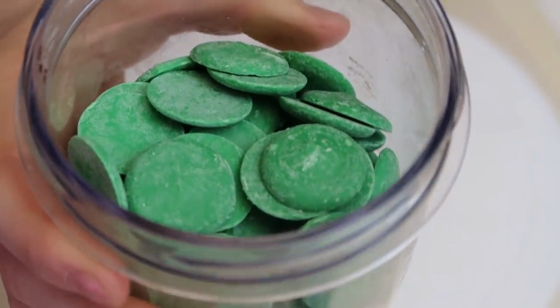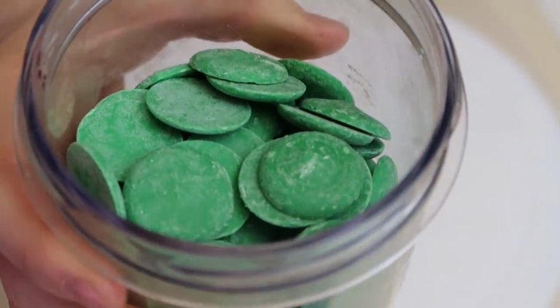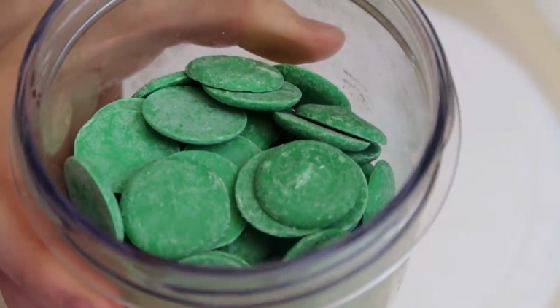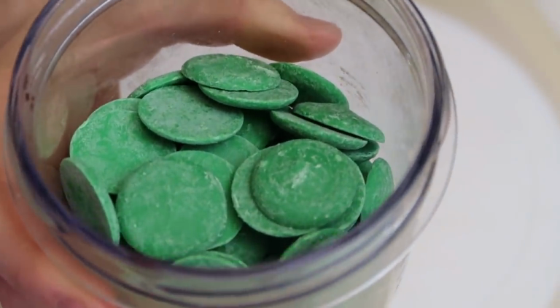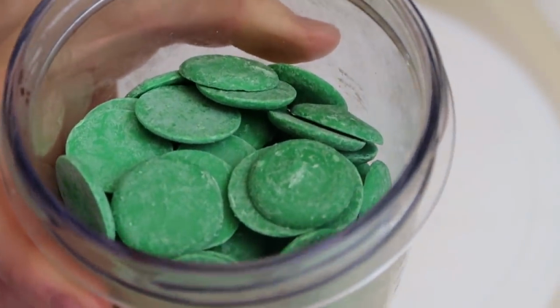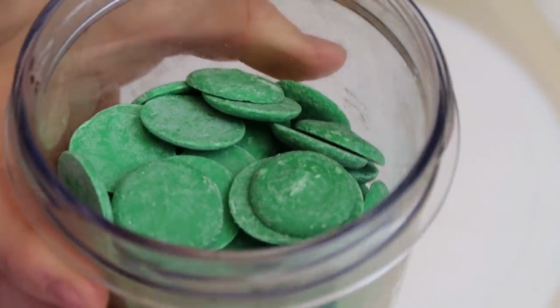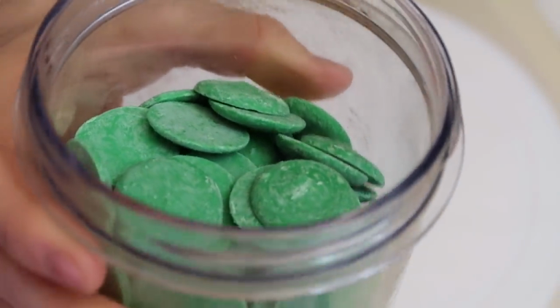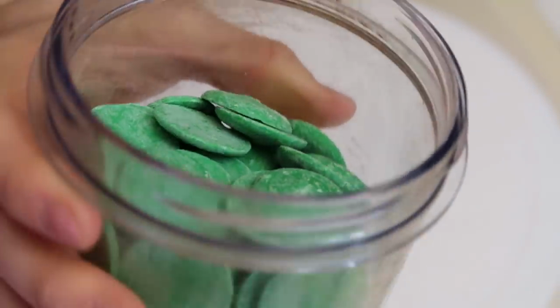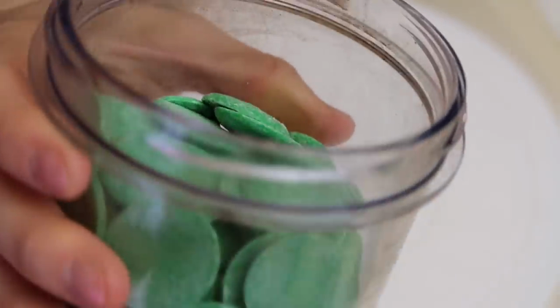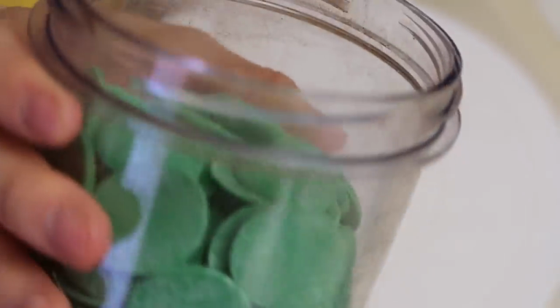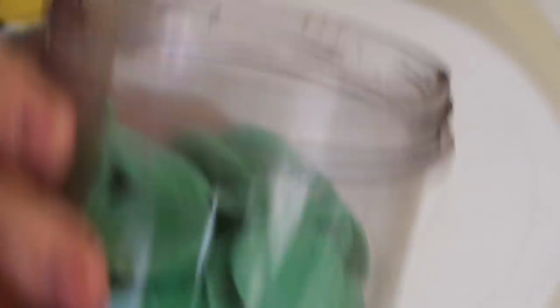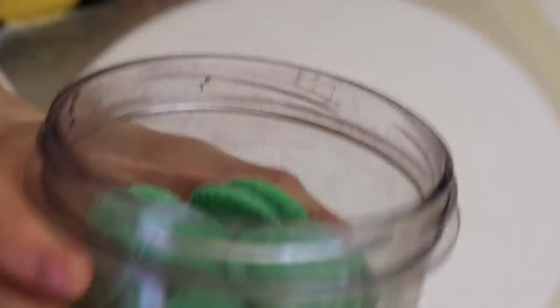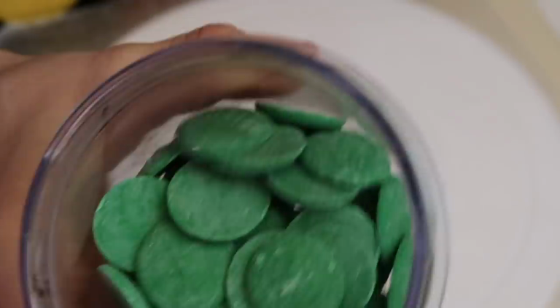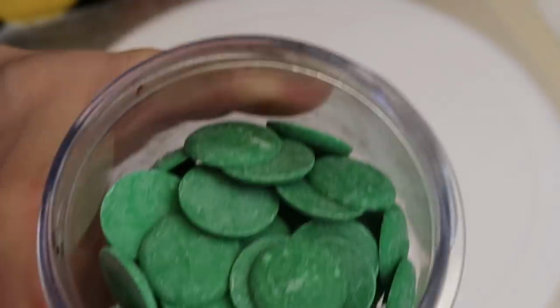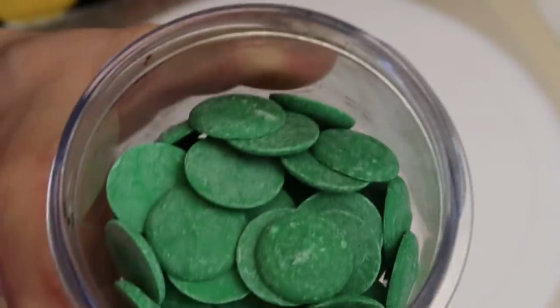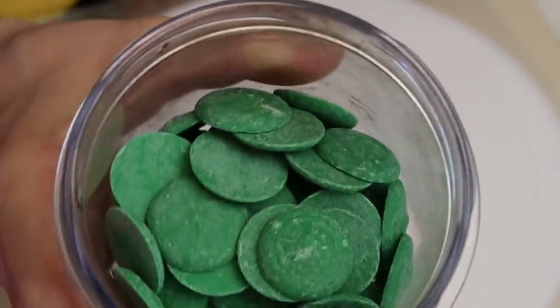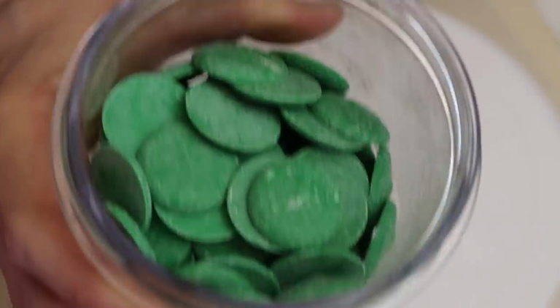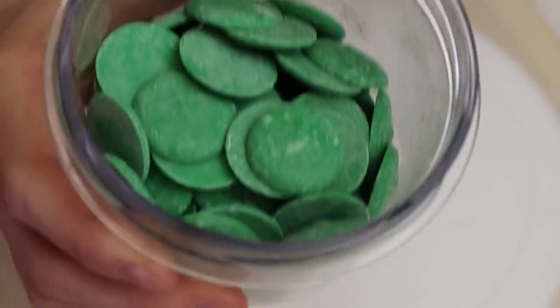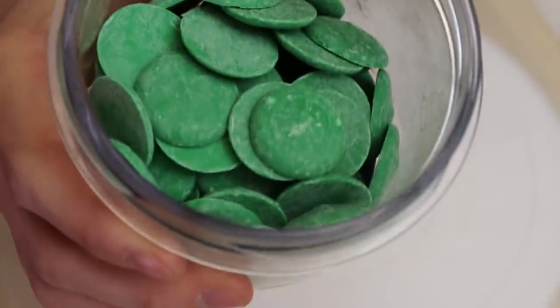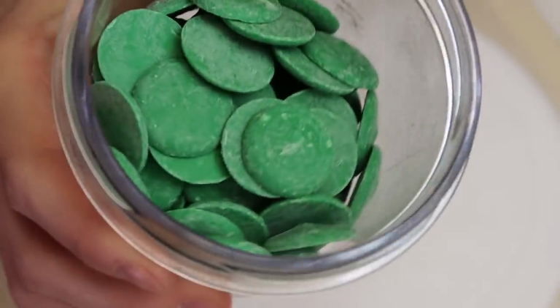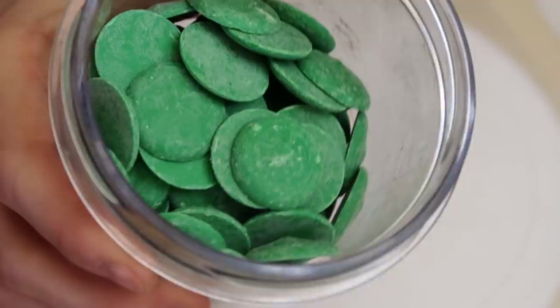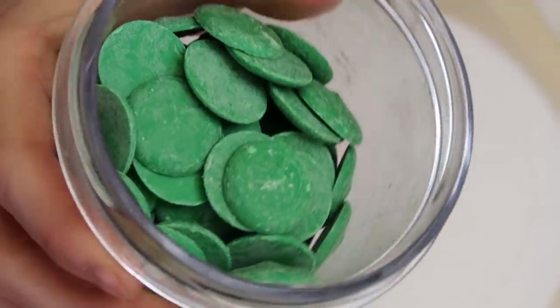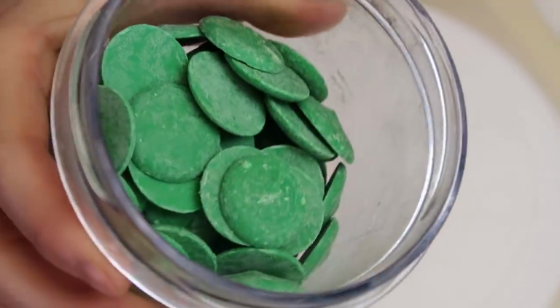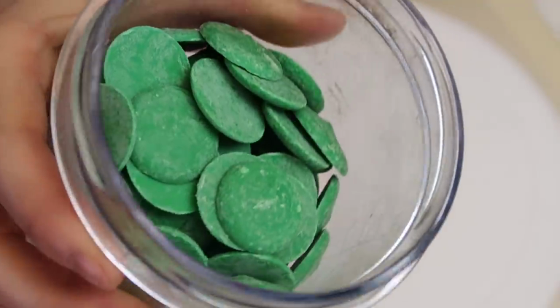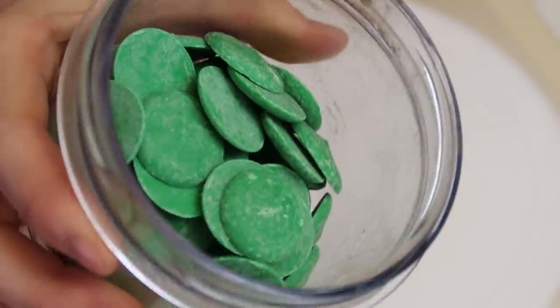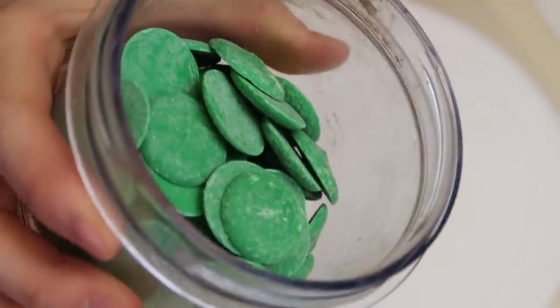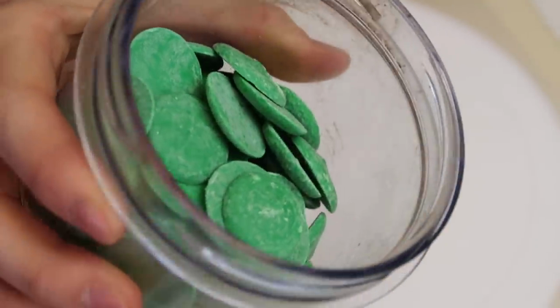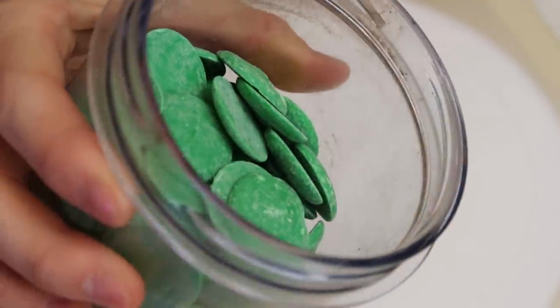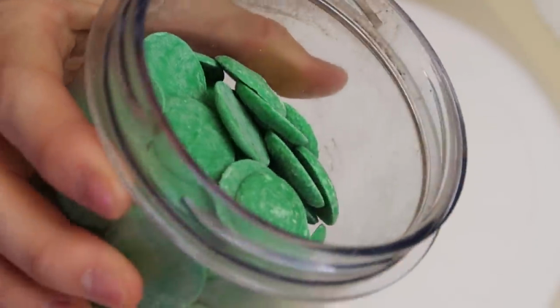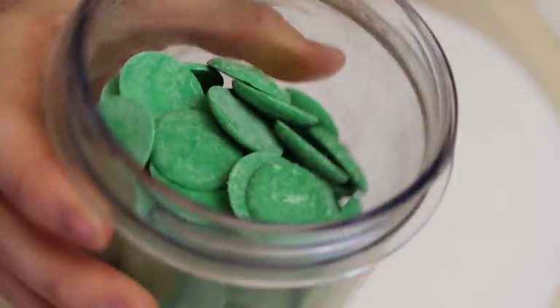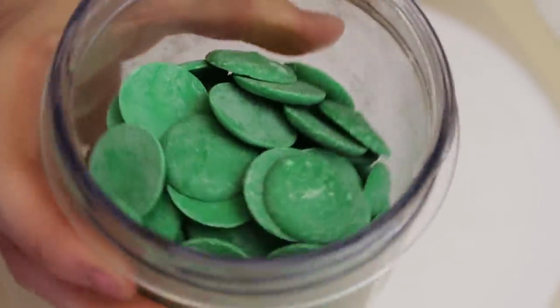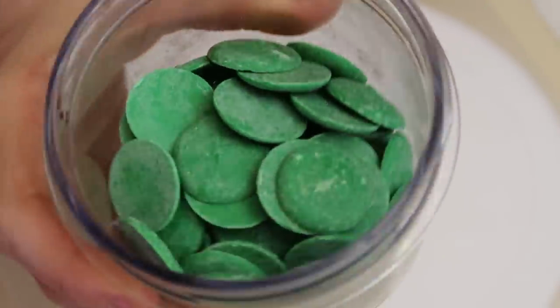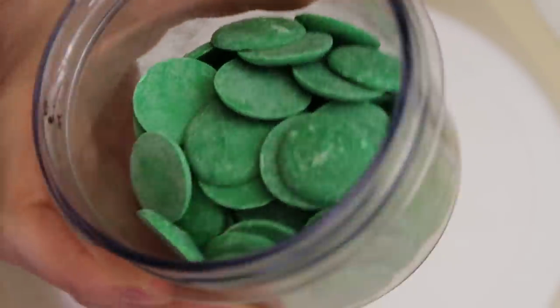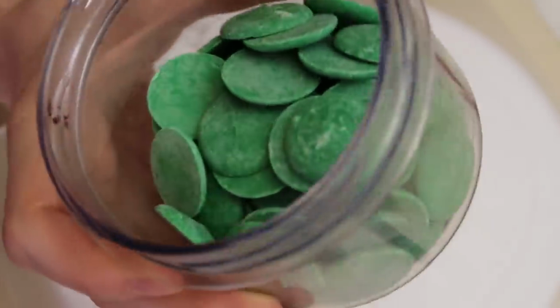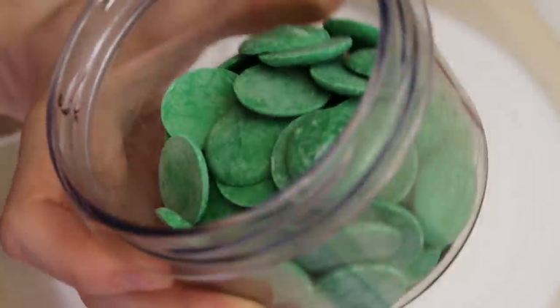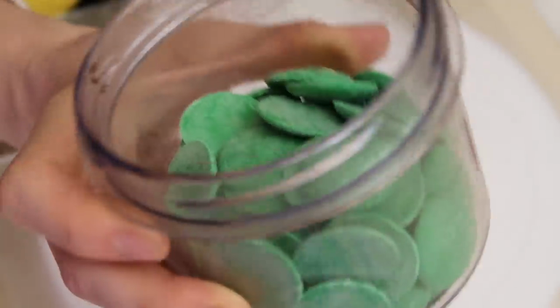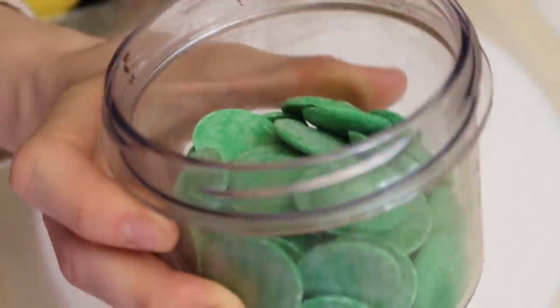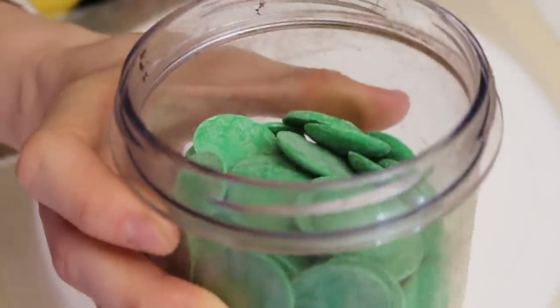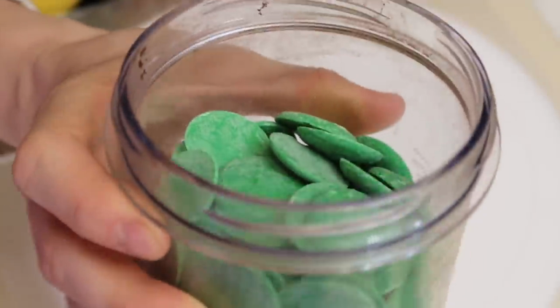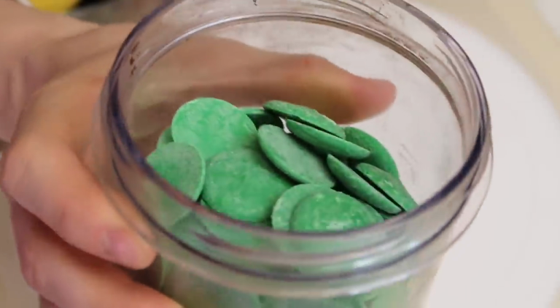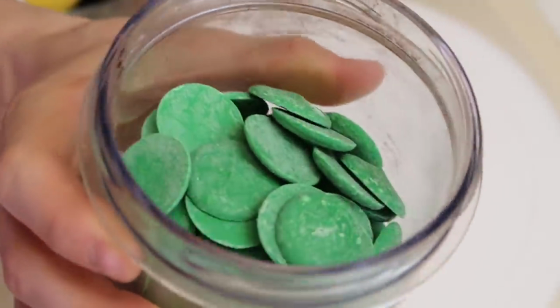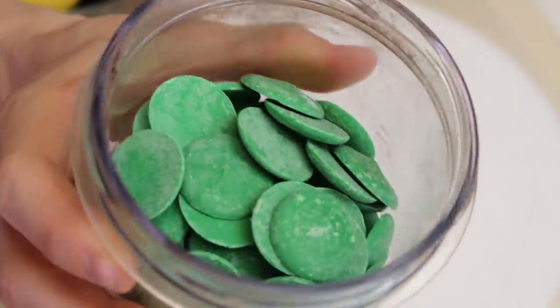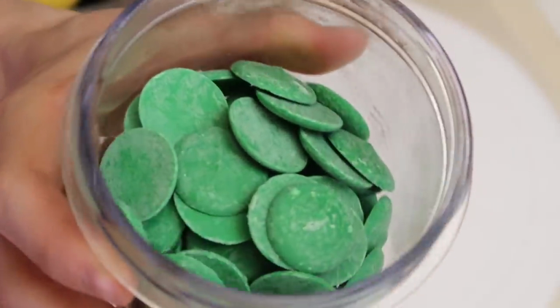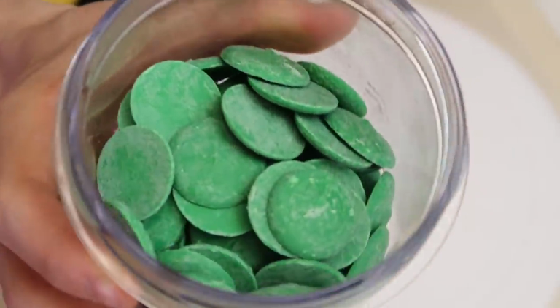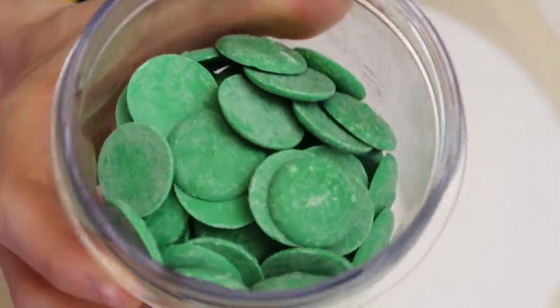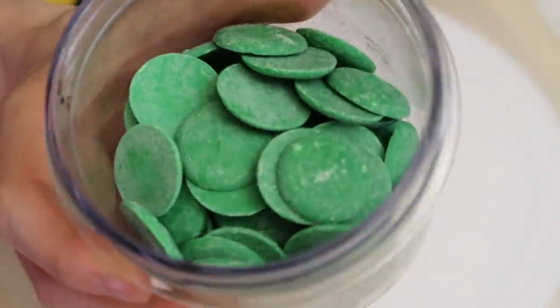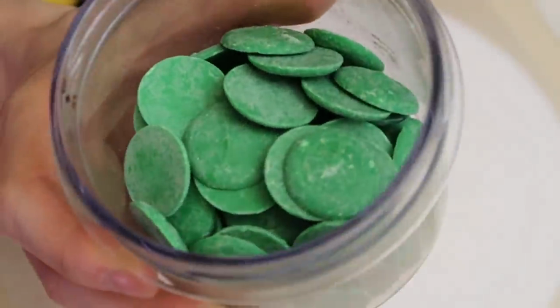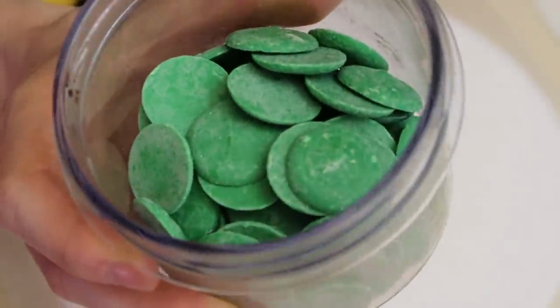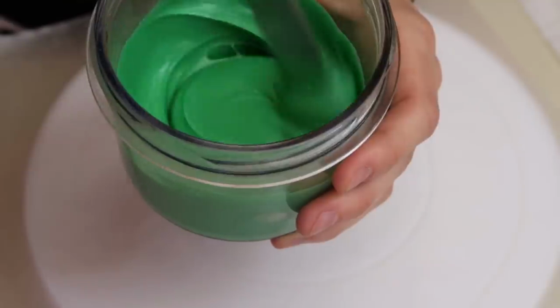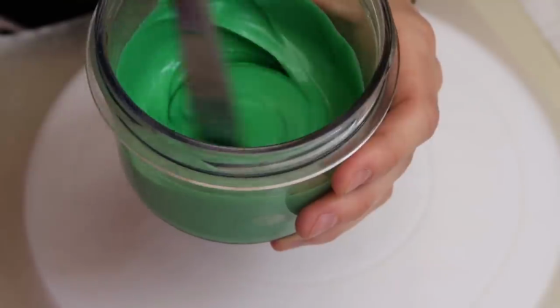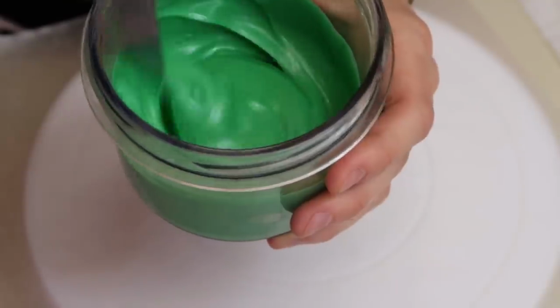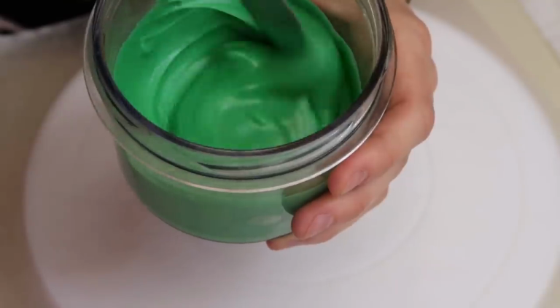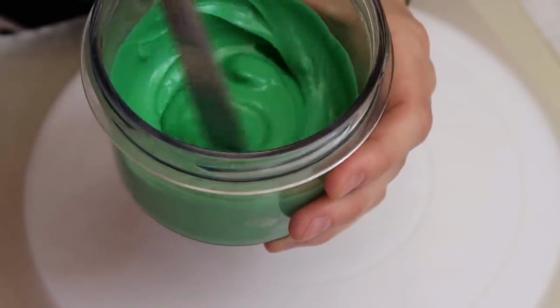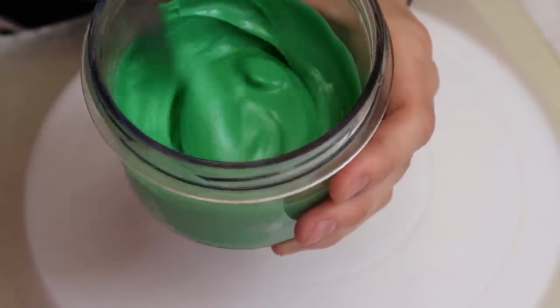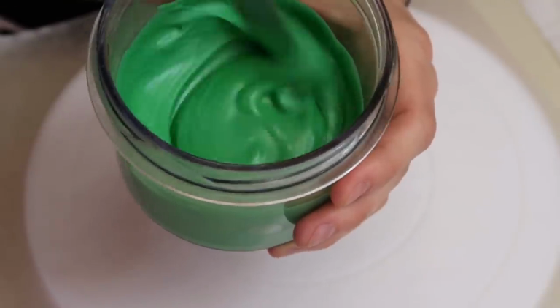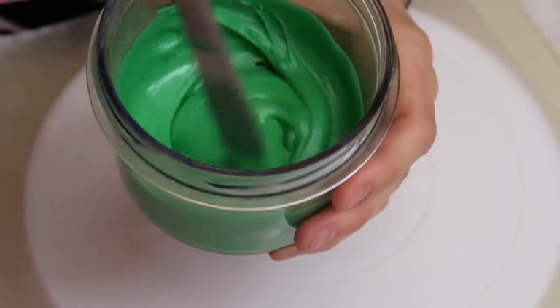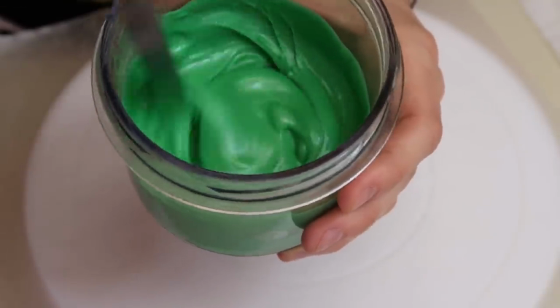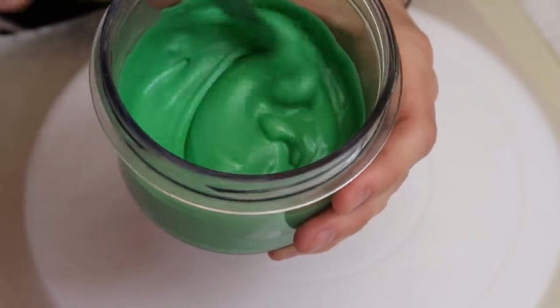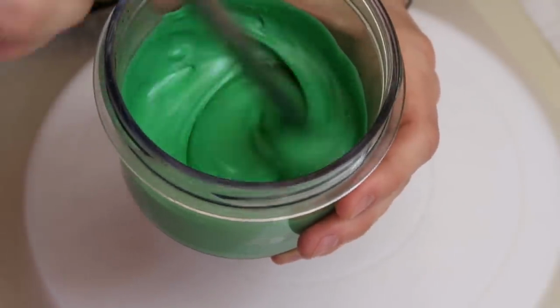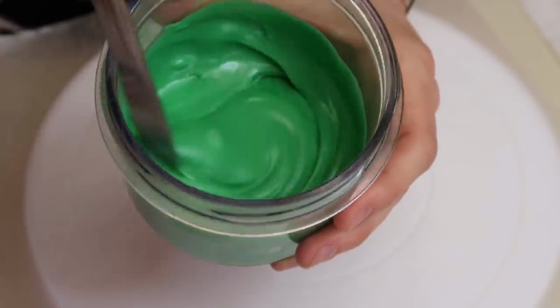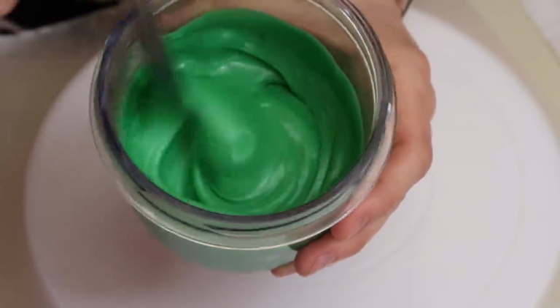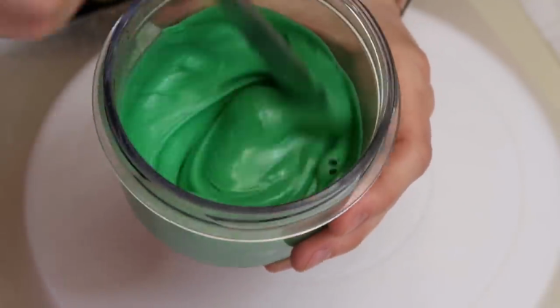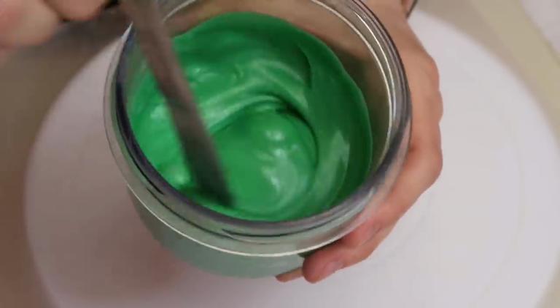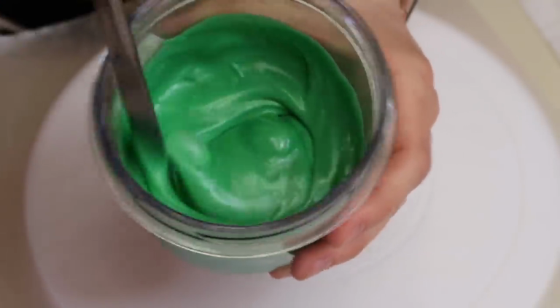I'm gonna put it in the microwave for 15 seconds at a time until it's completely melted. Looks like it's about there.